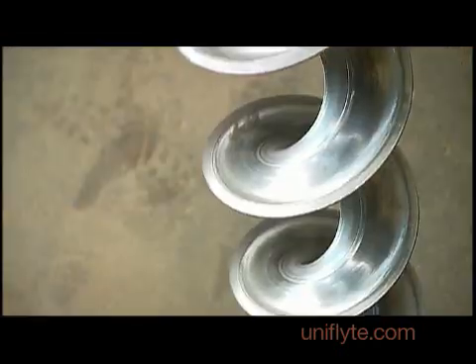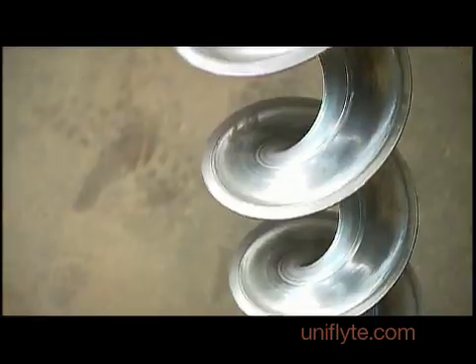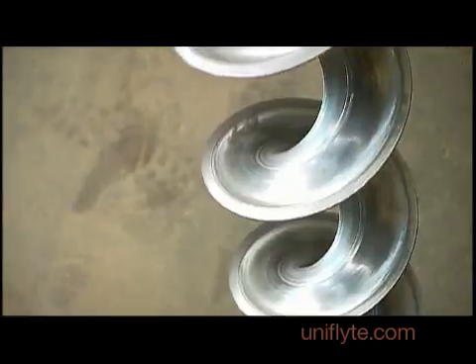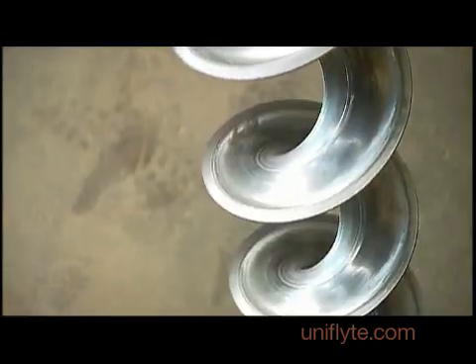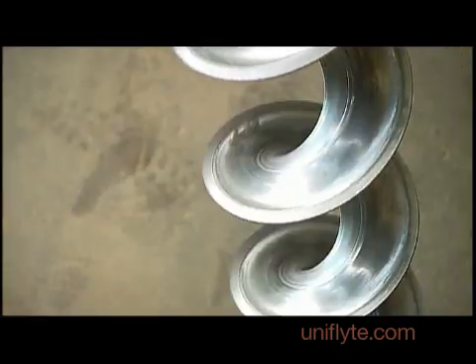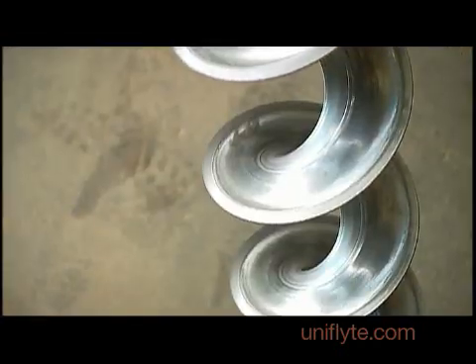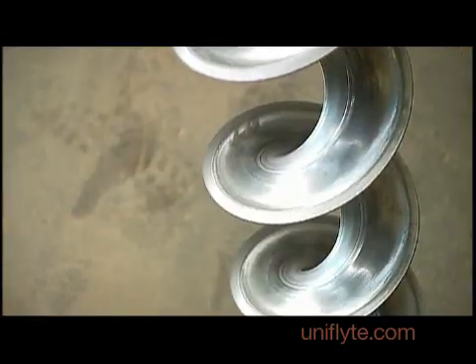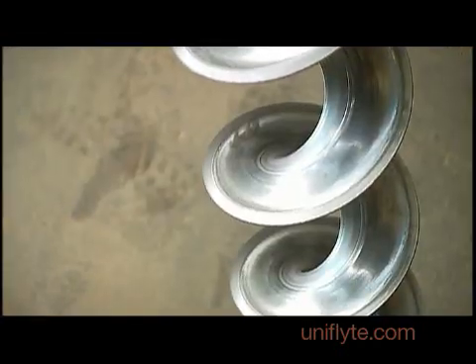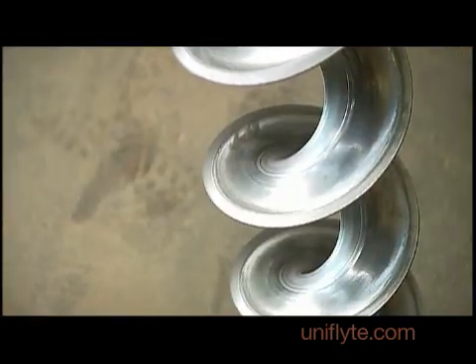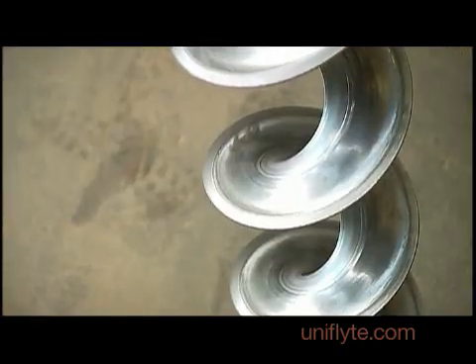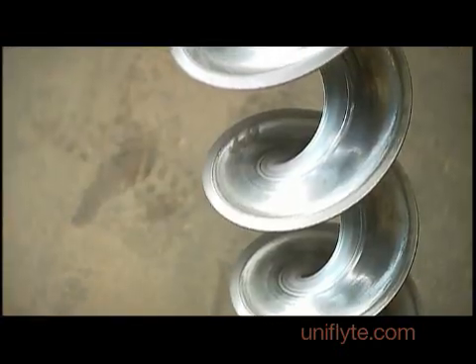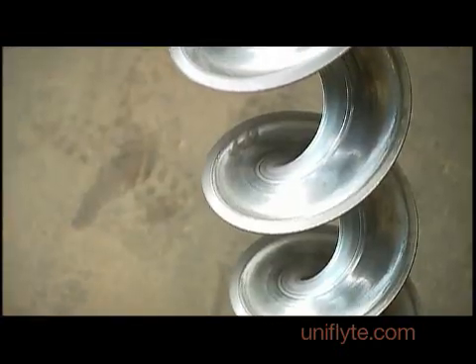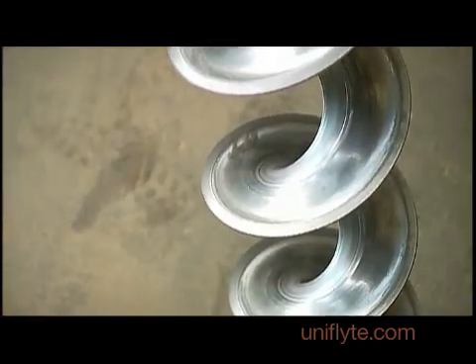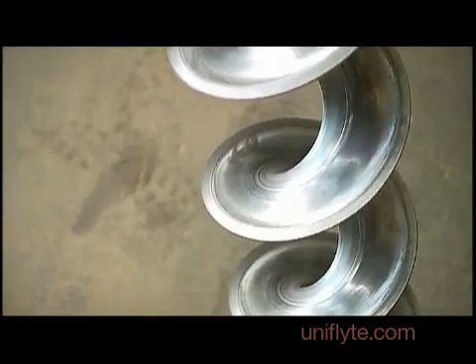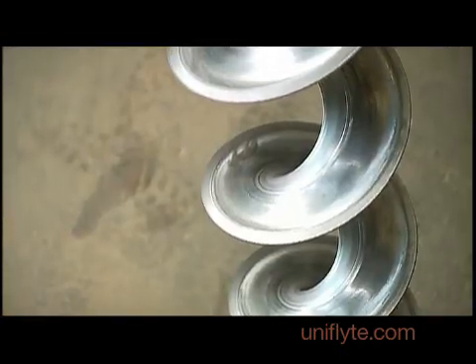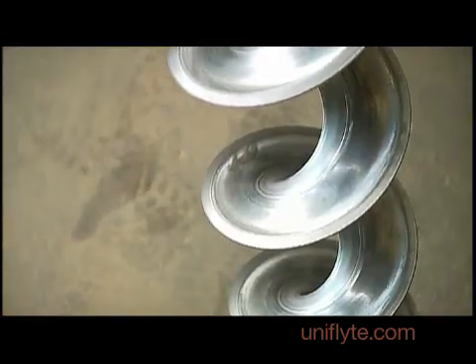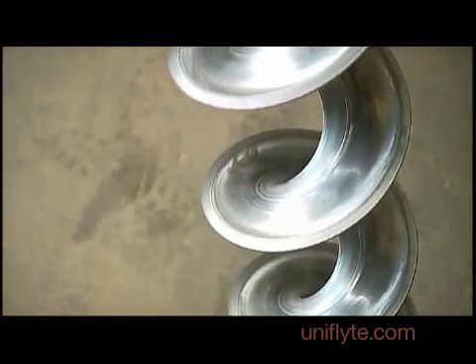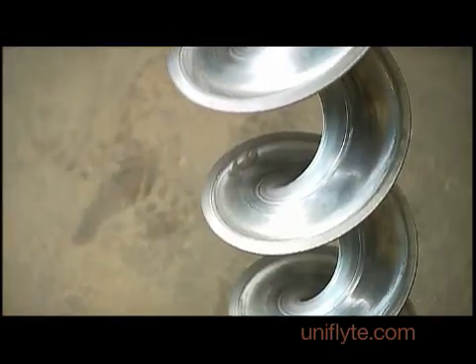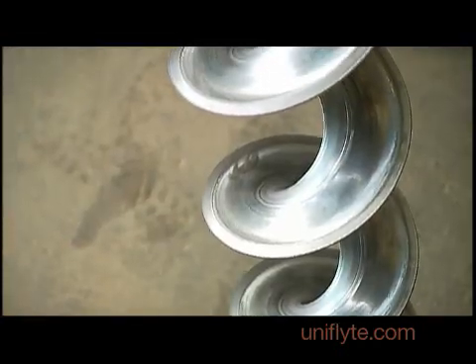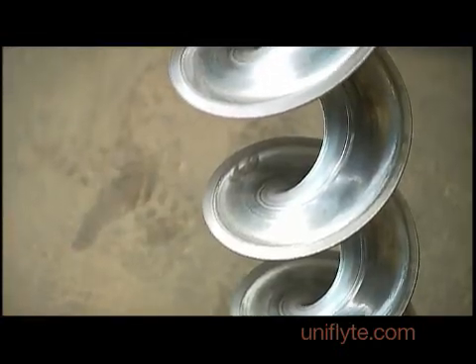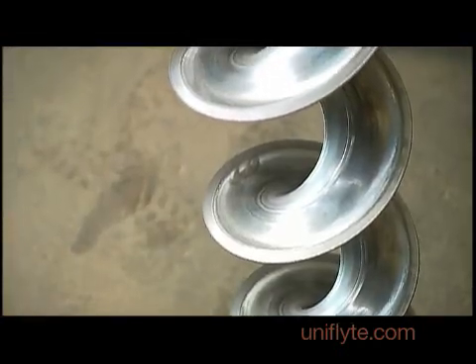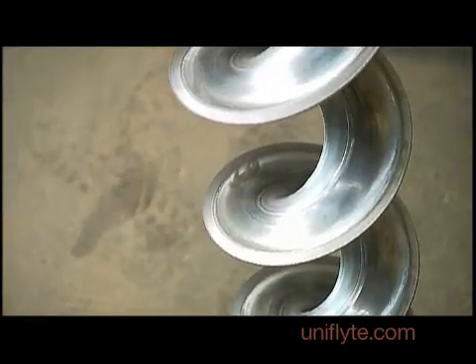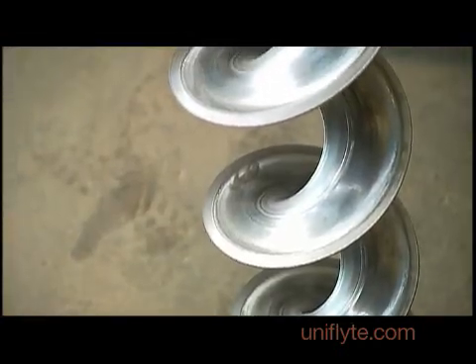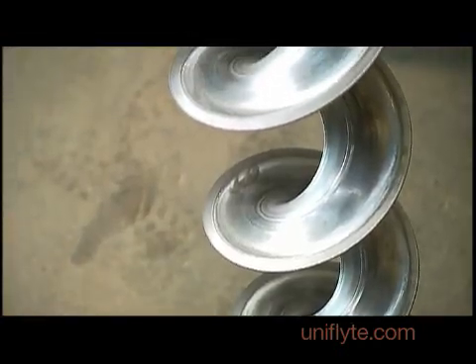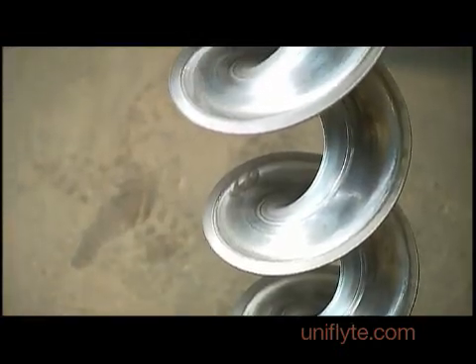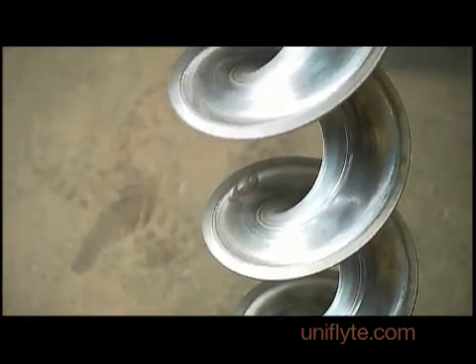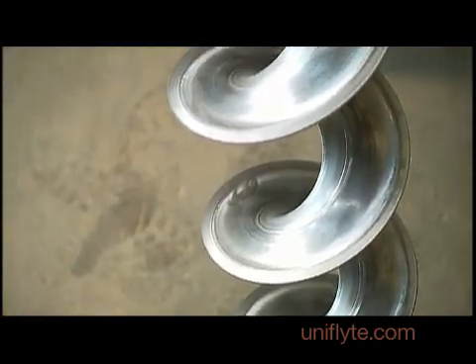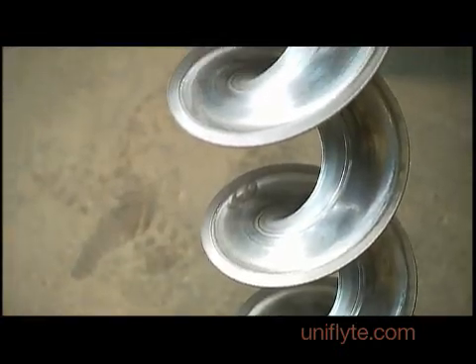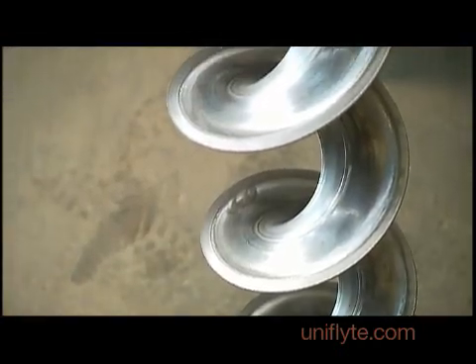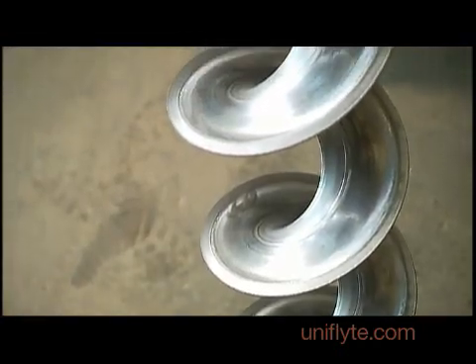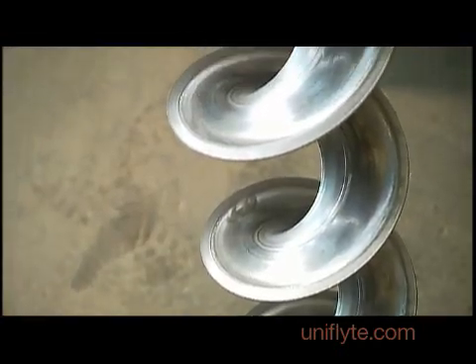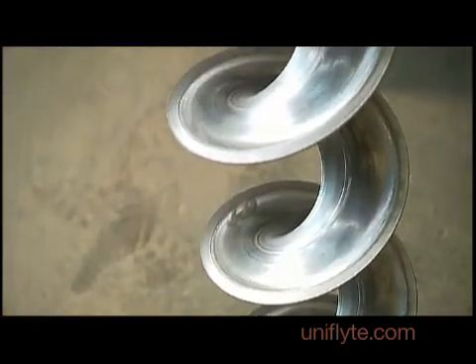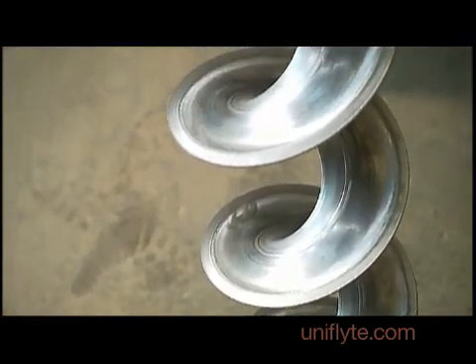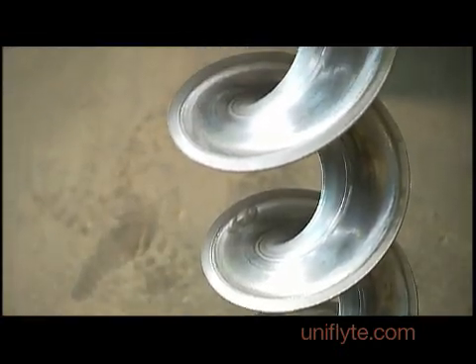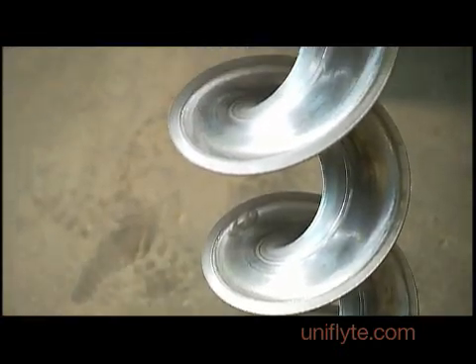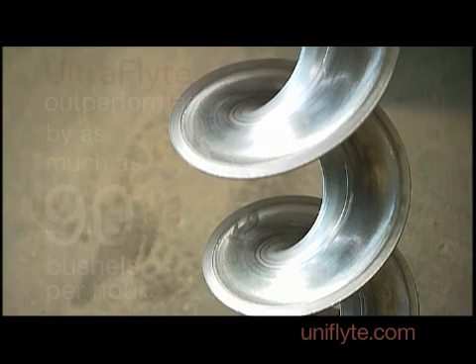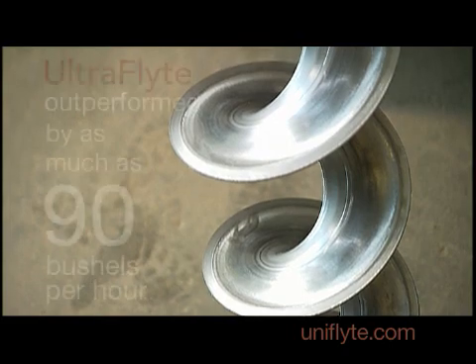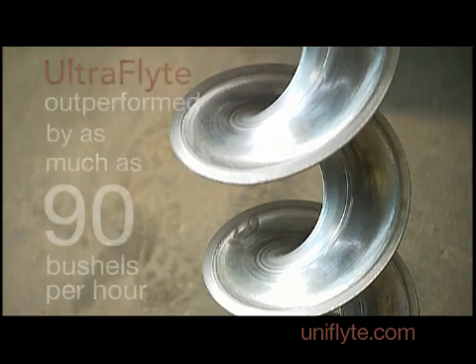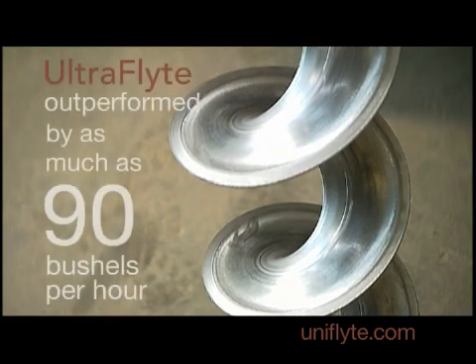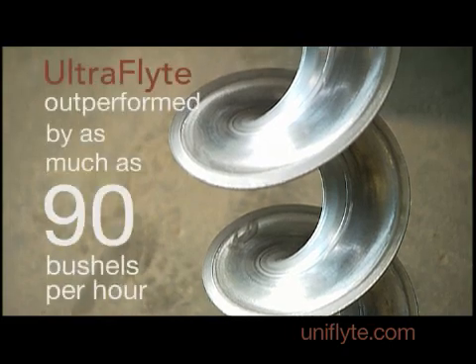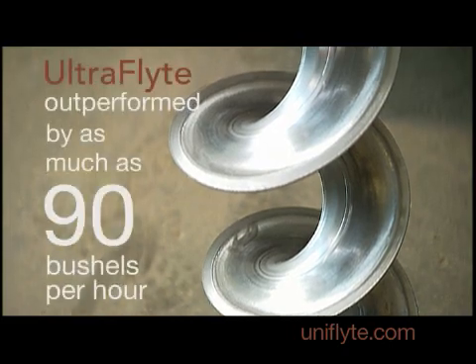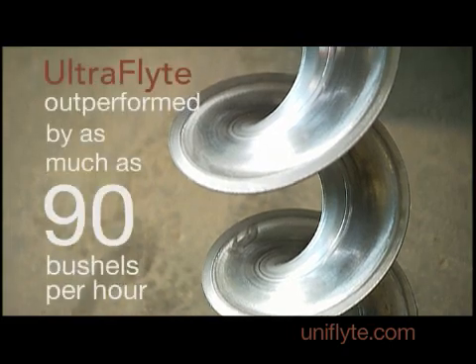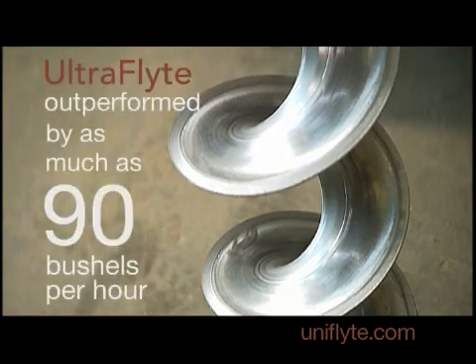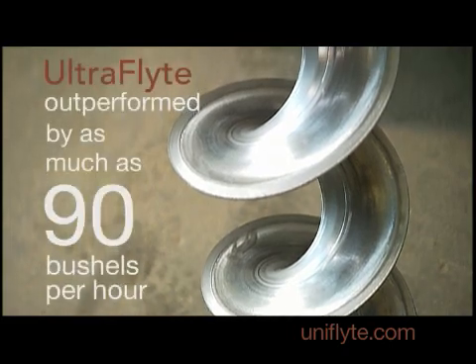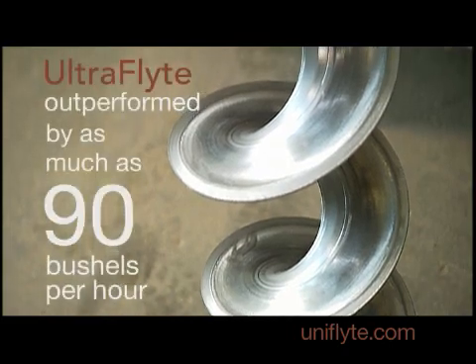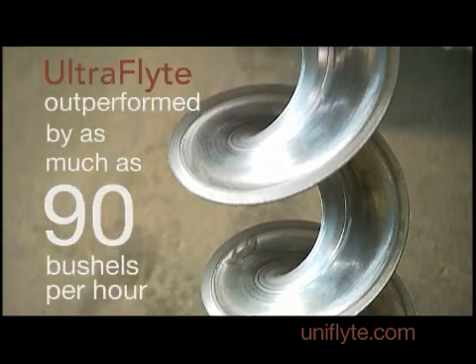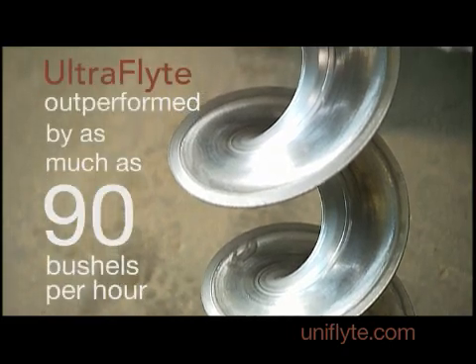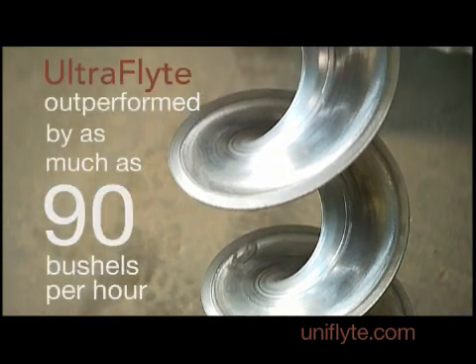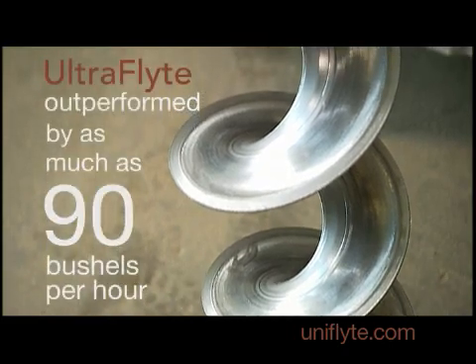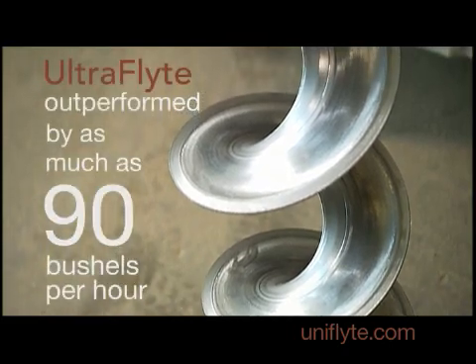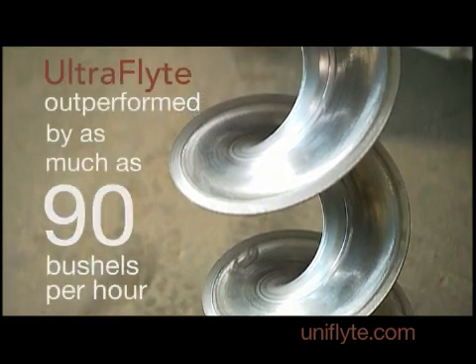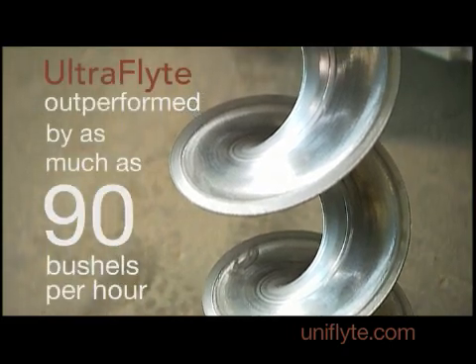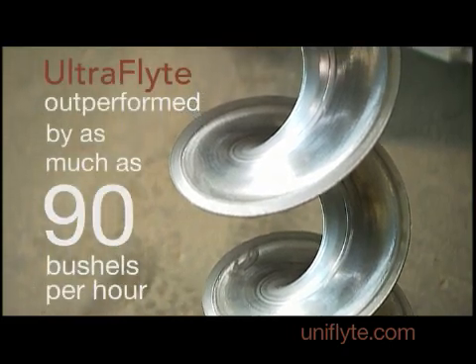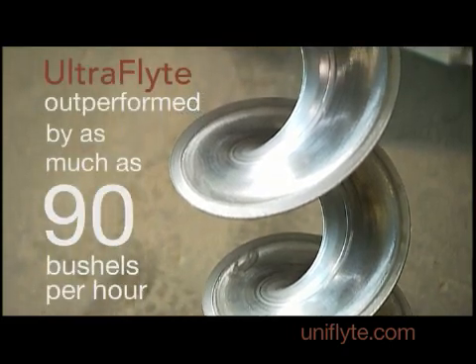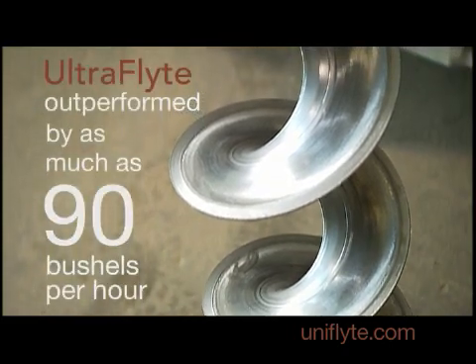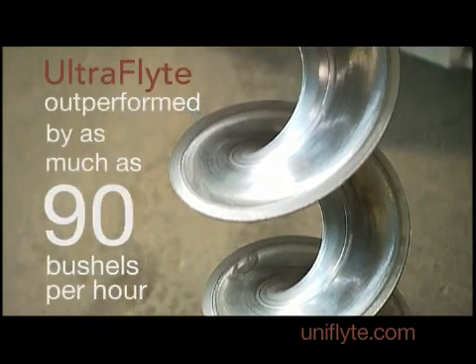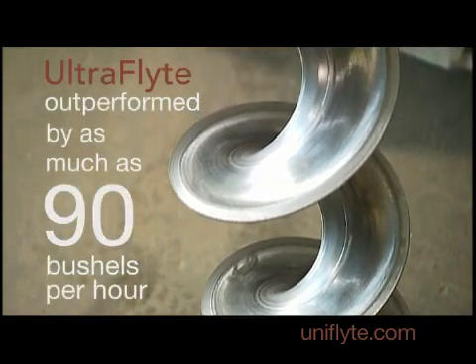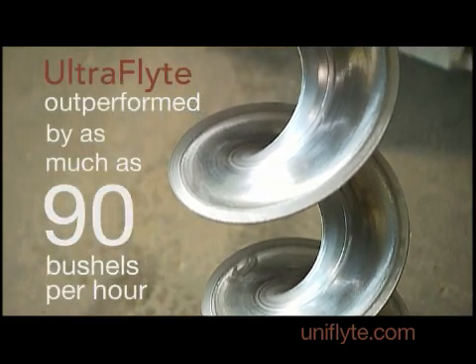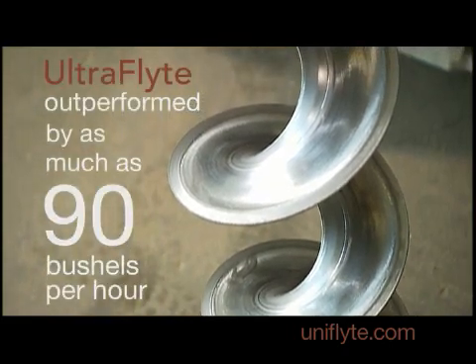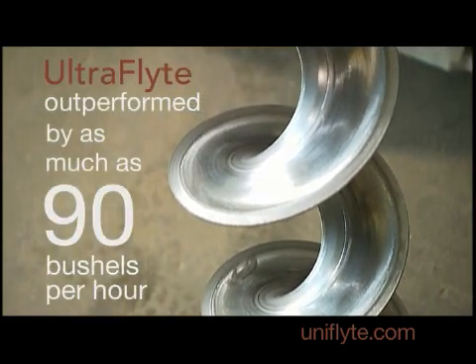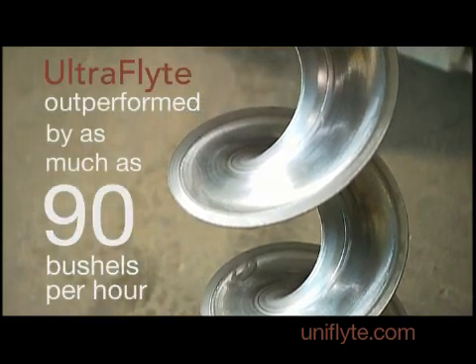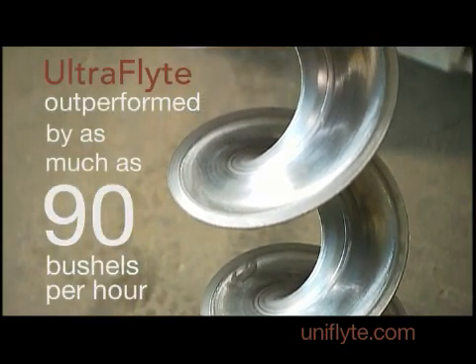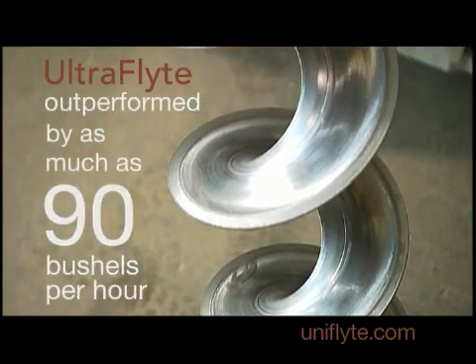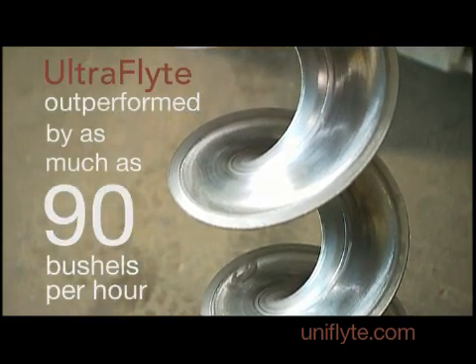In fact, in separate tests done specifically to measure speed, Ultra Flight outperformed the competition by as much as 90 bushels per hour.